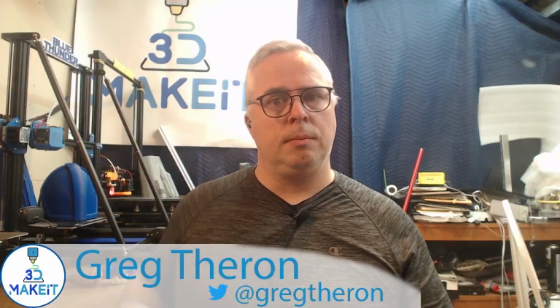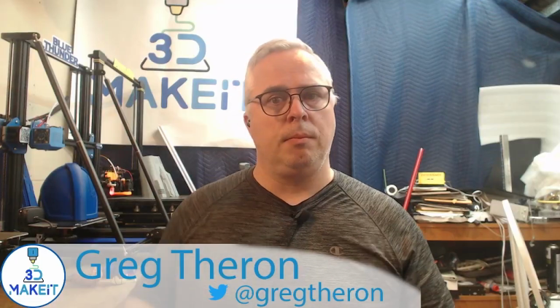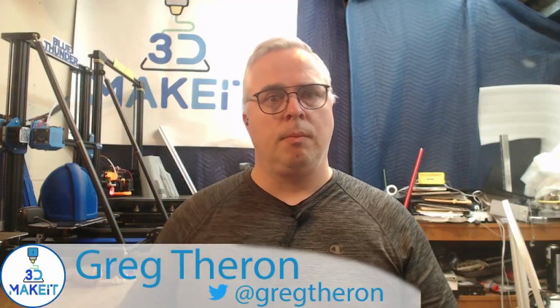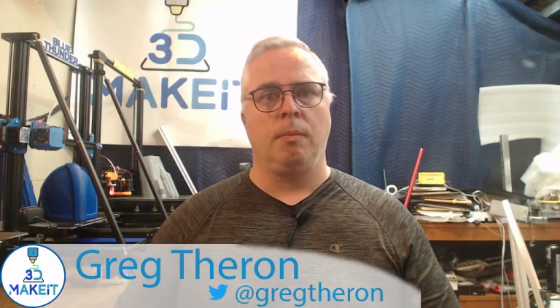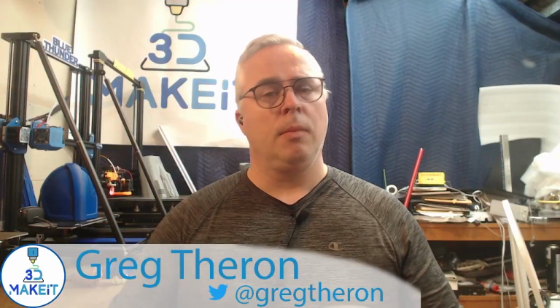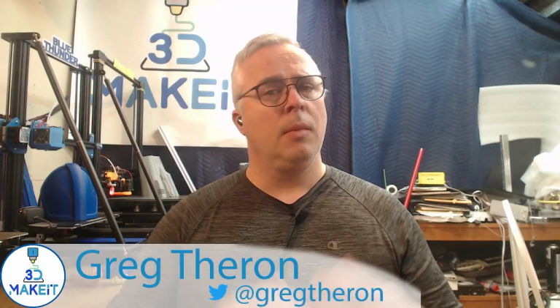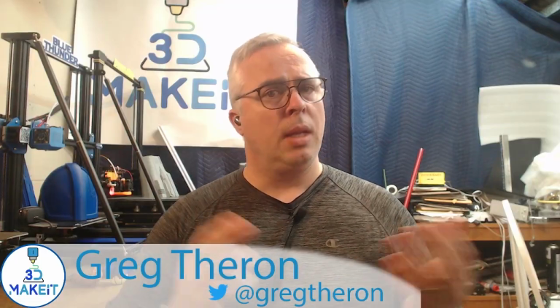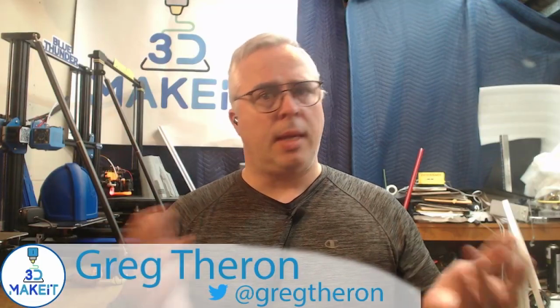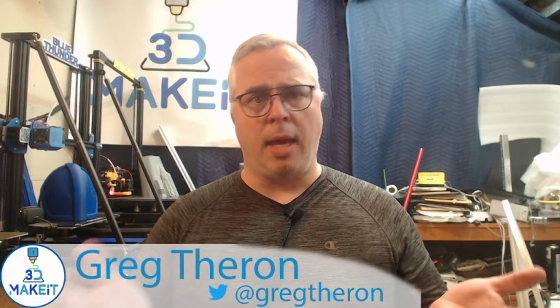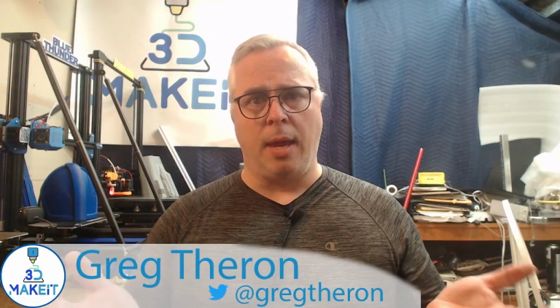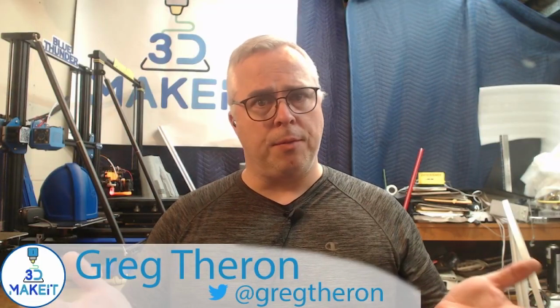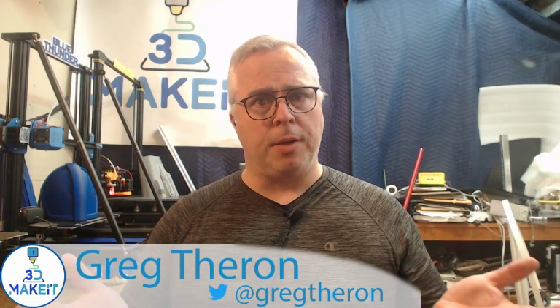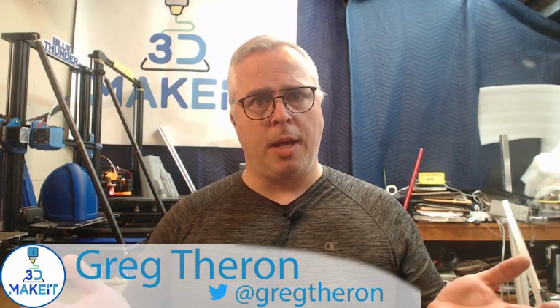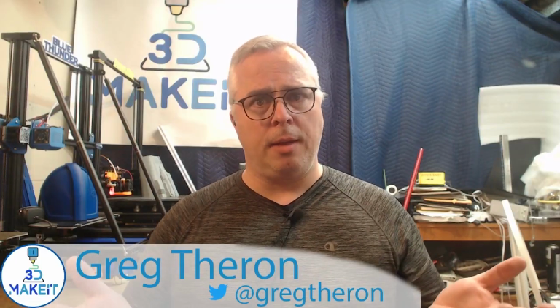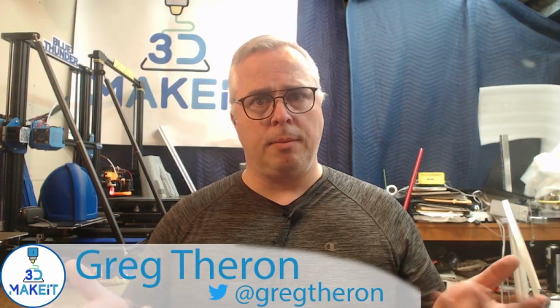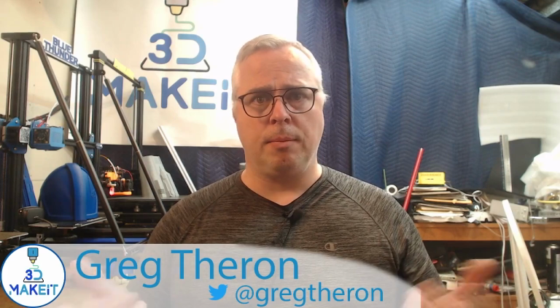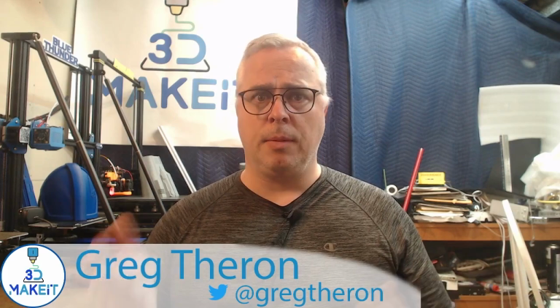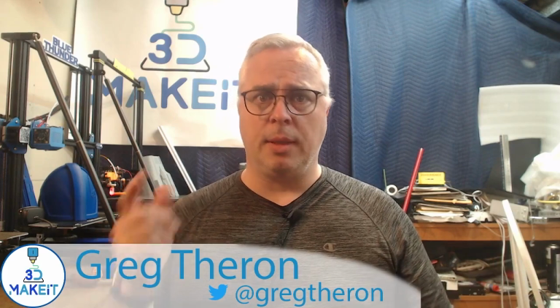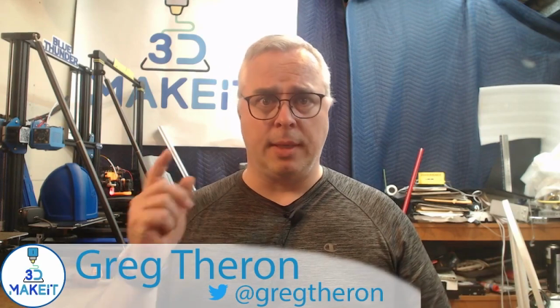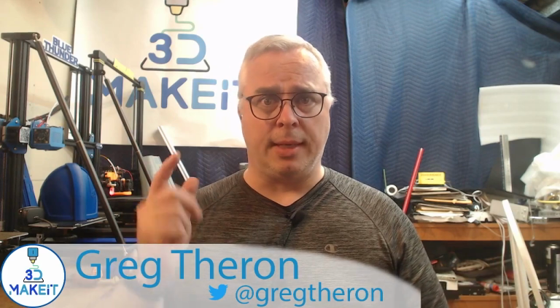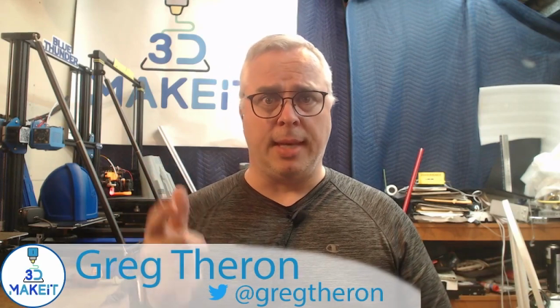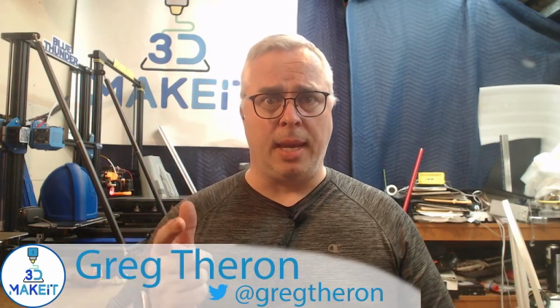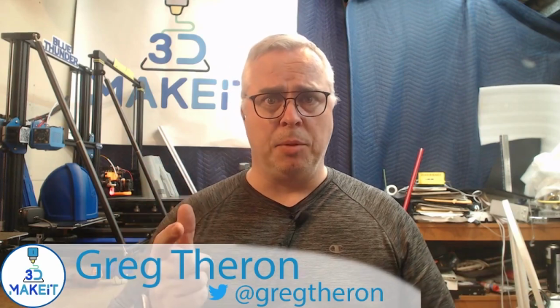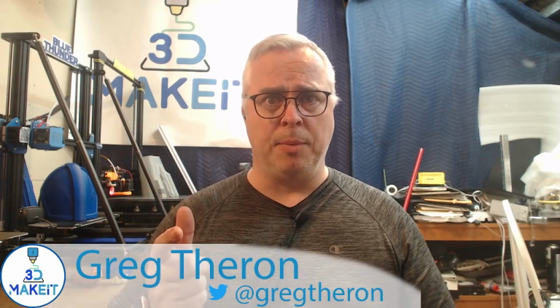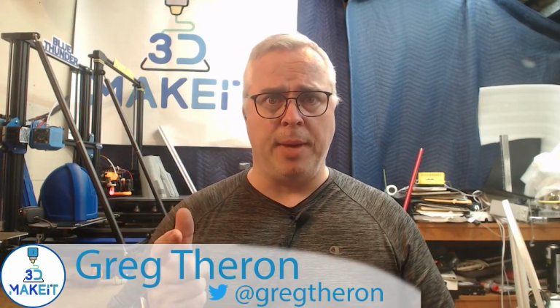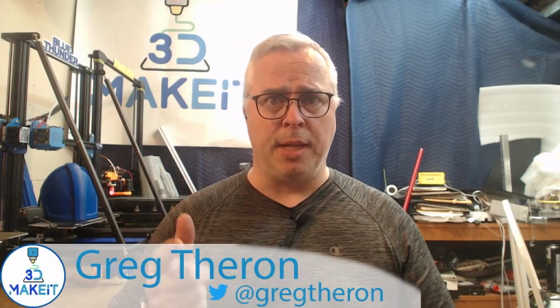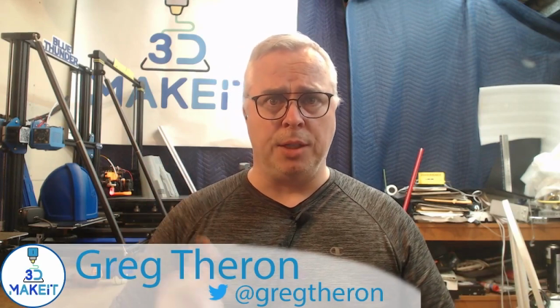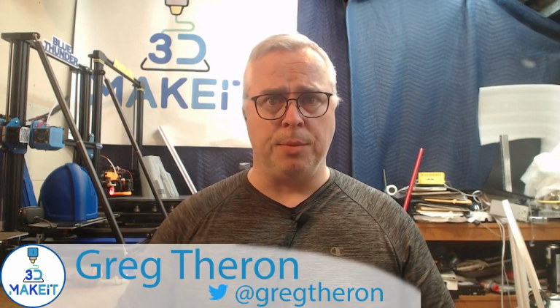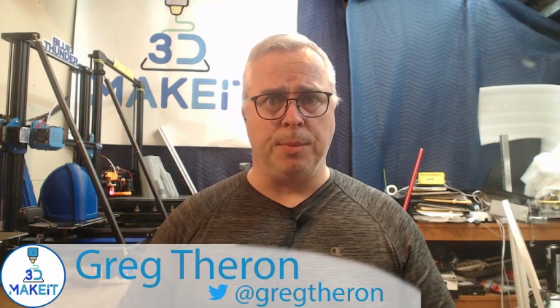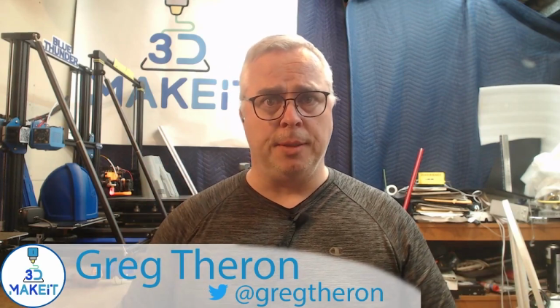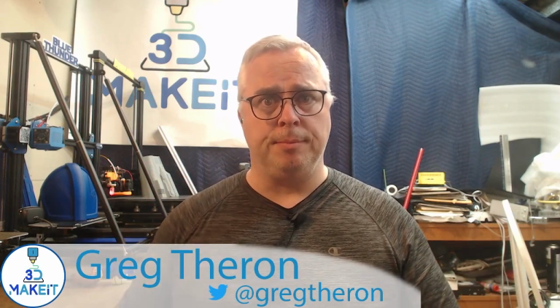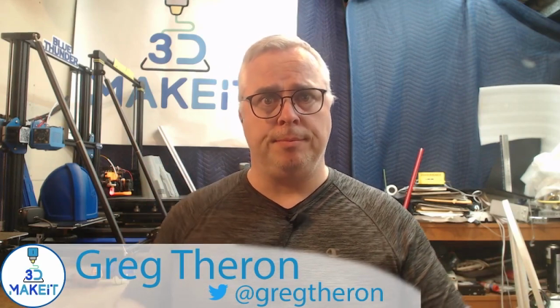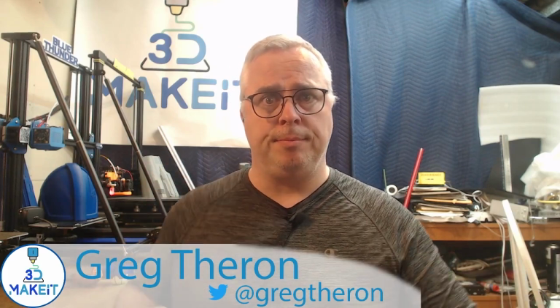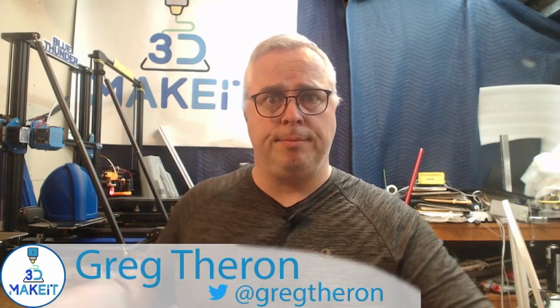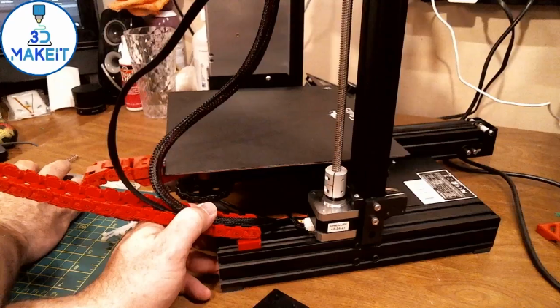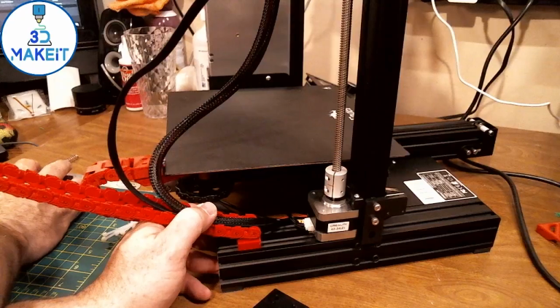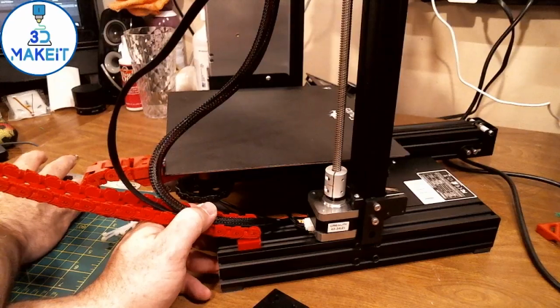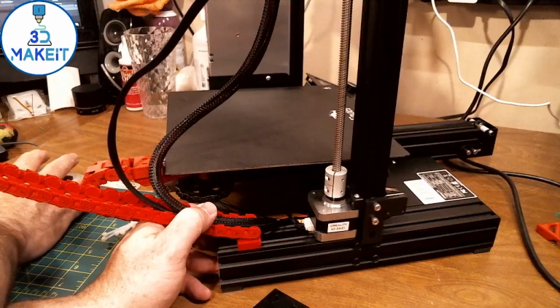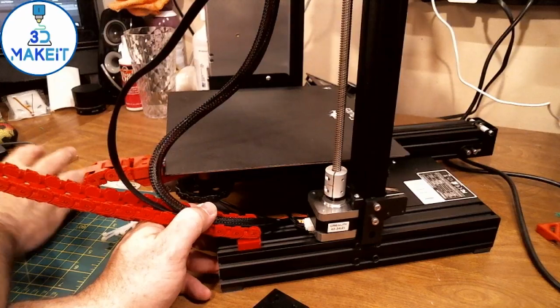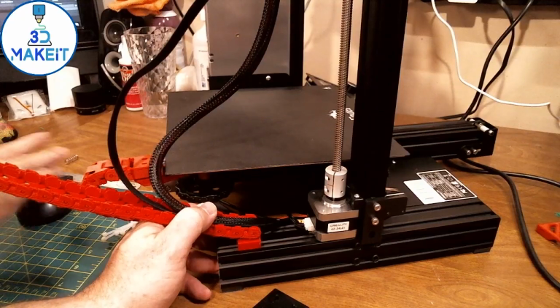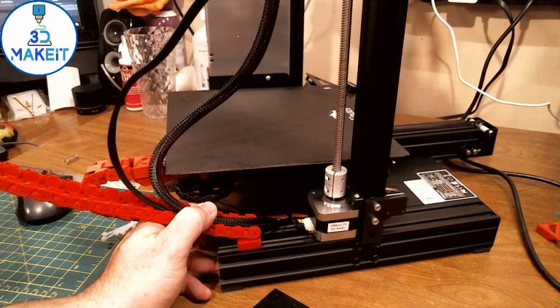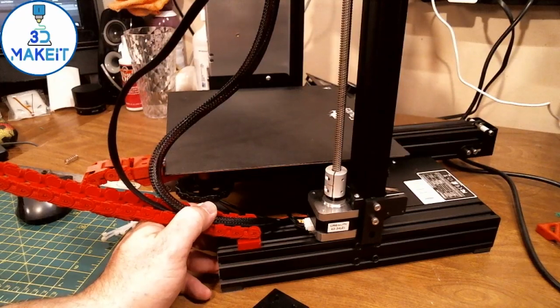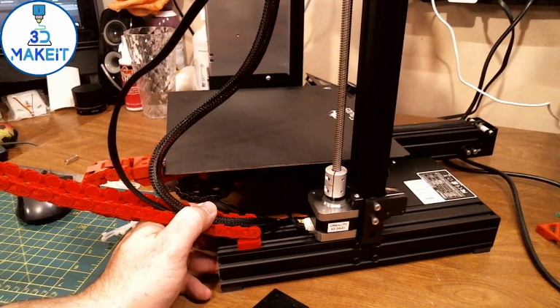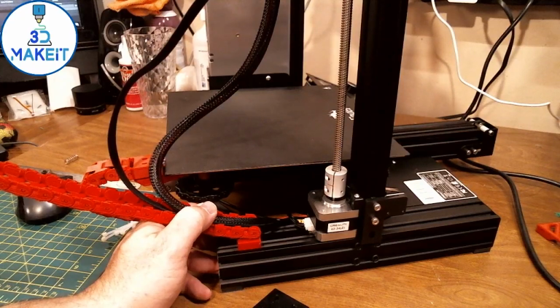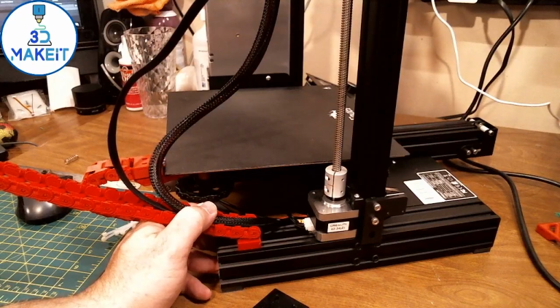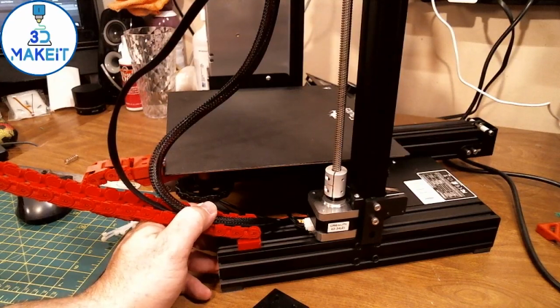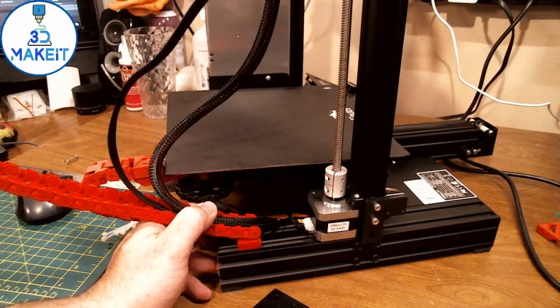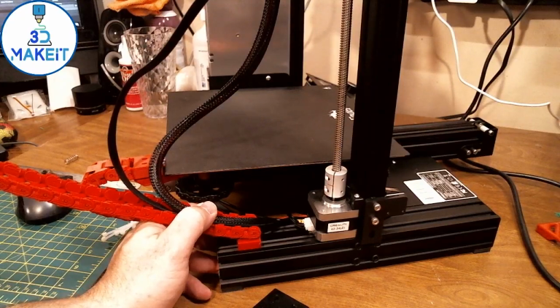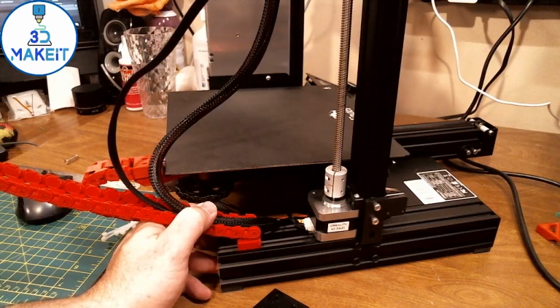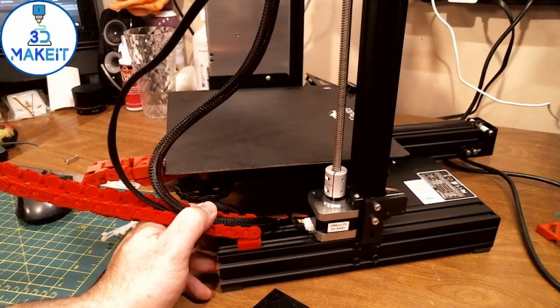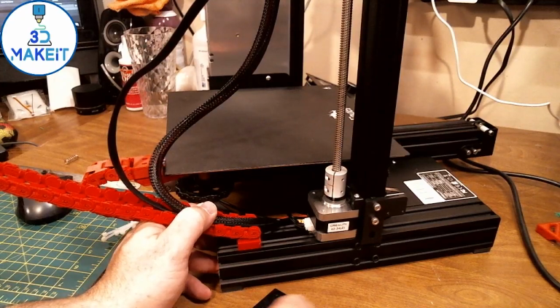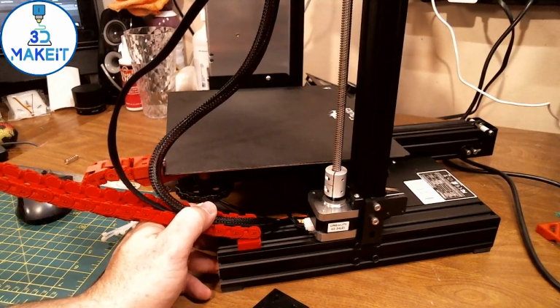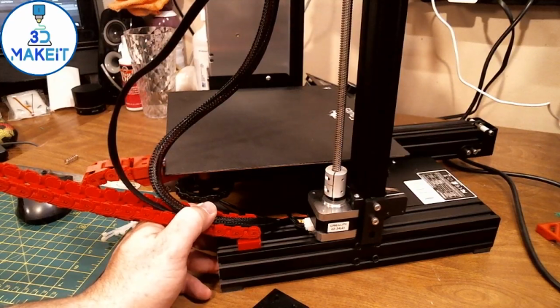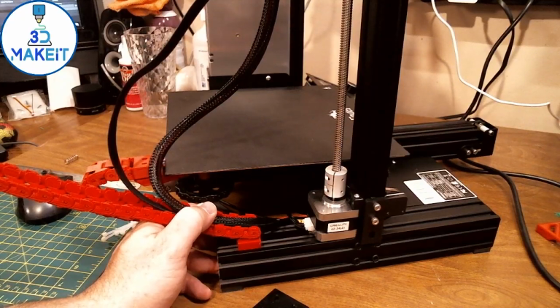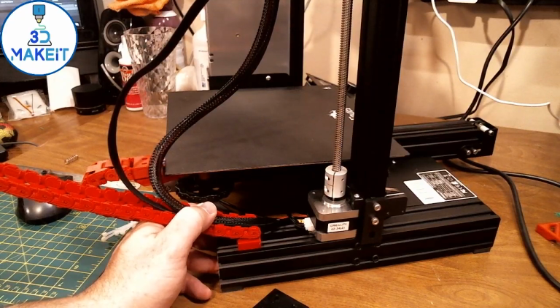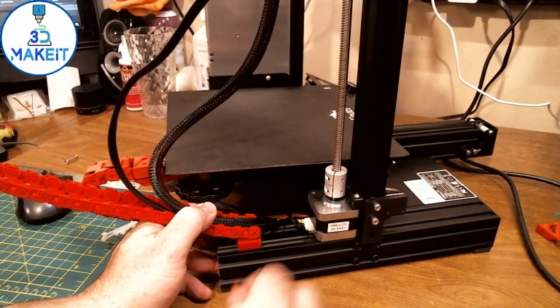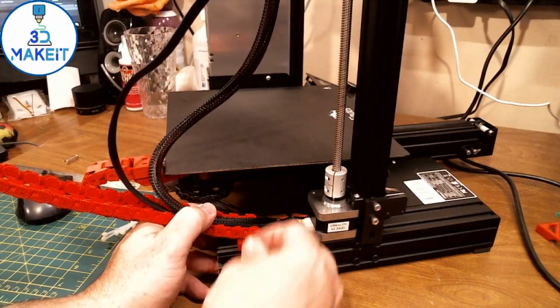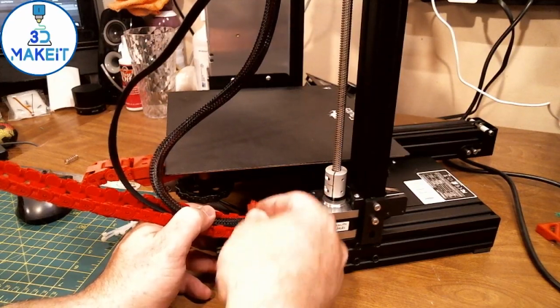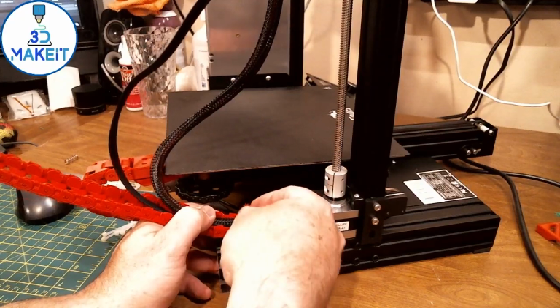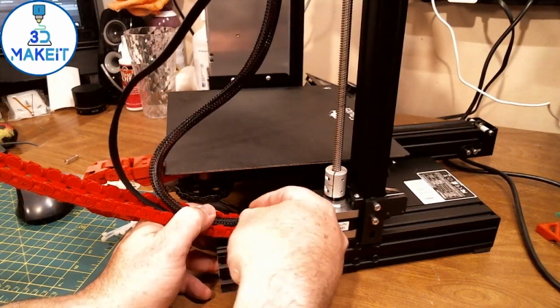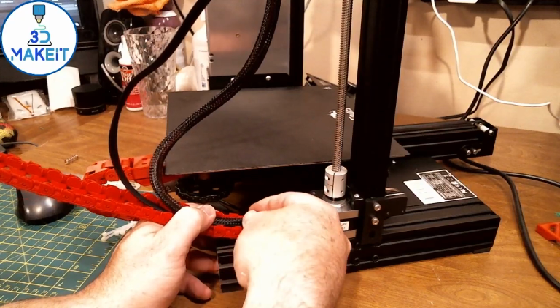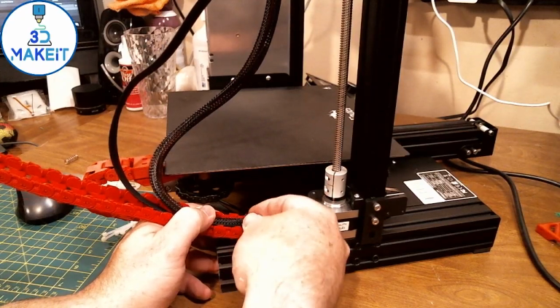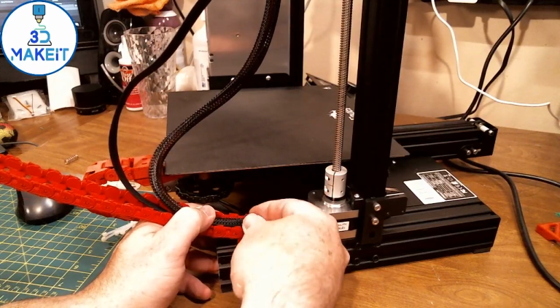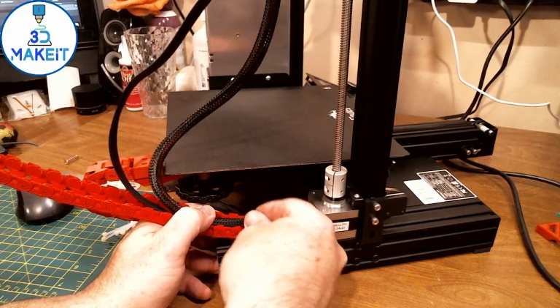Can't forget the cable management. We'll get this other cable management in.